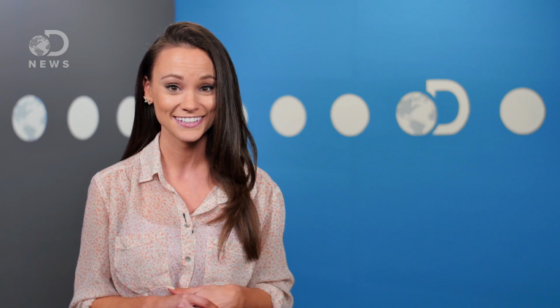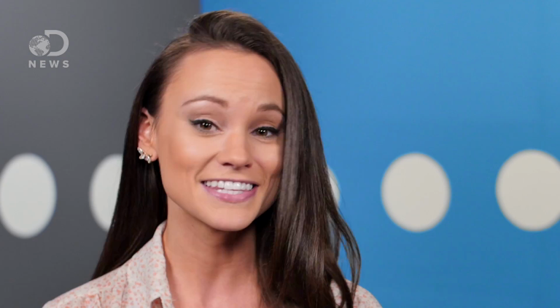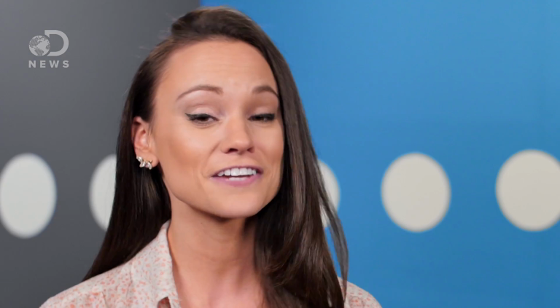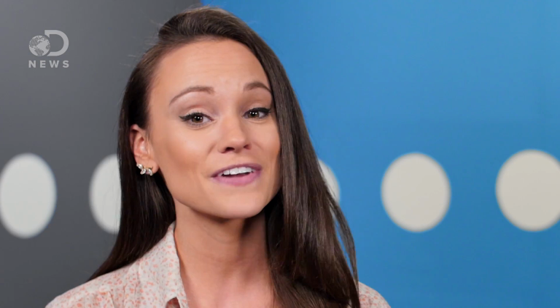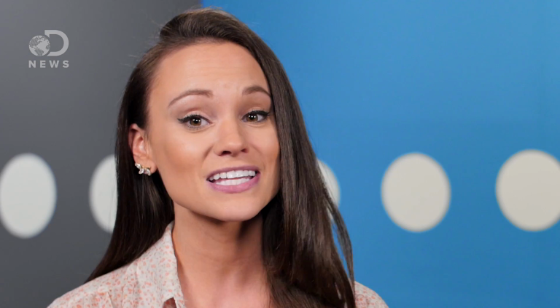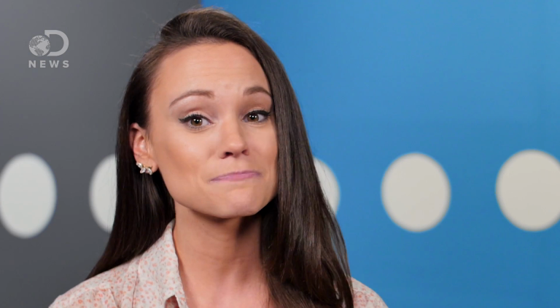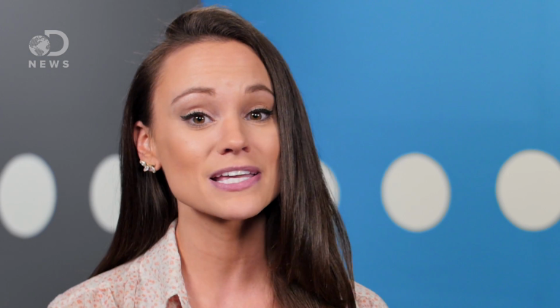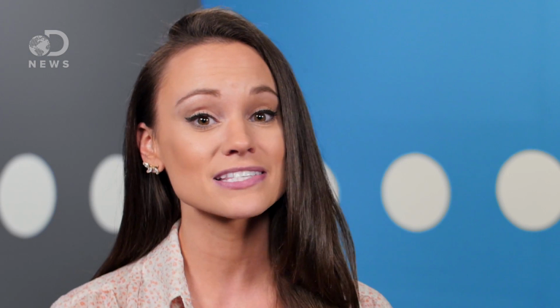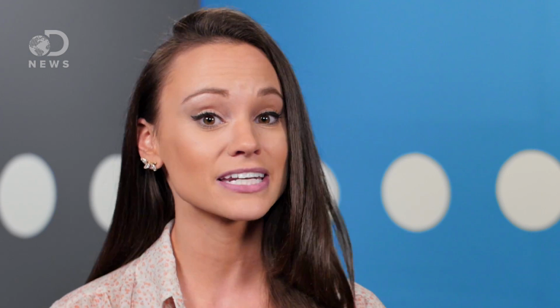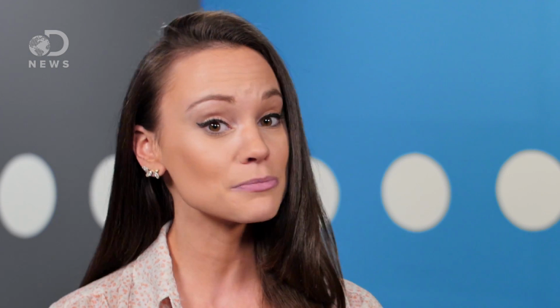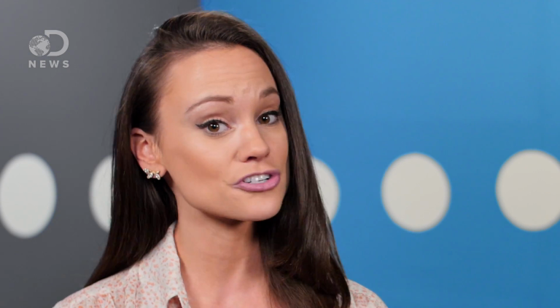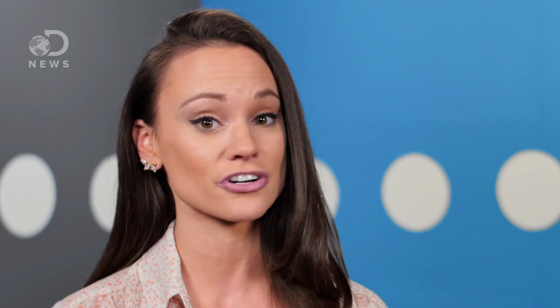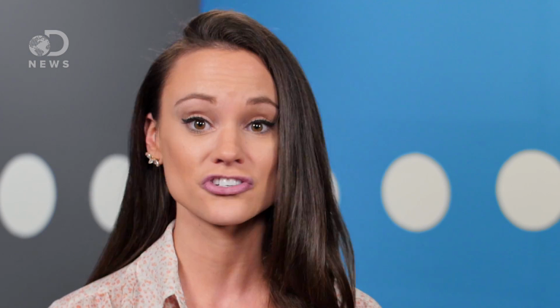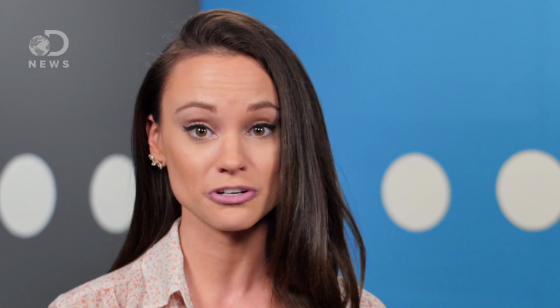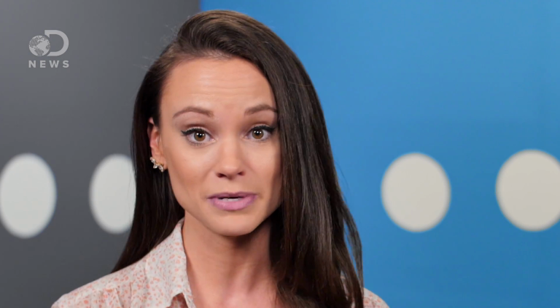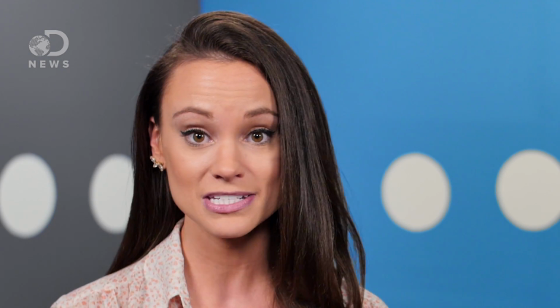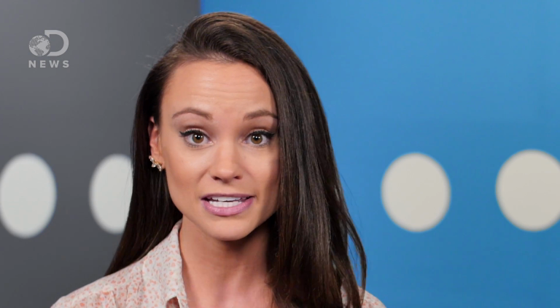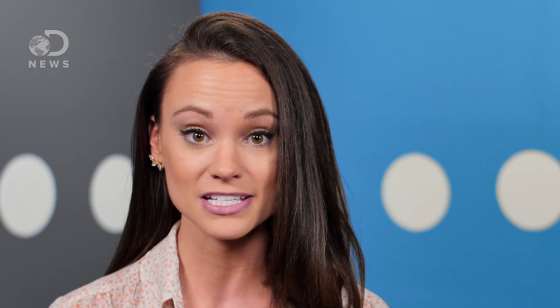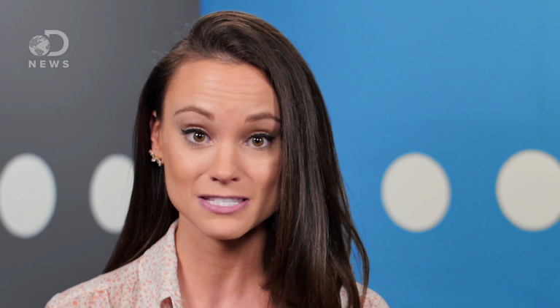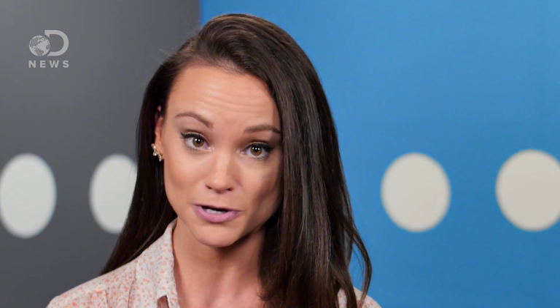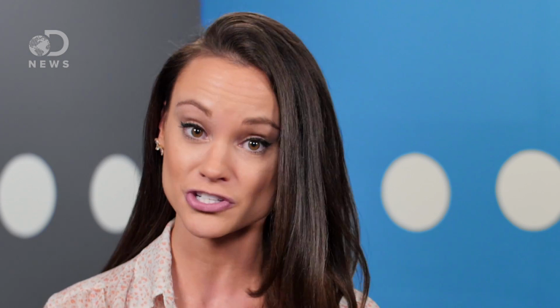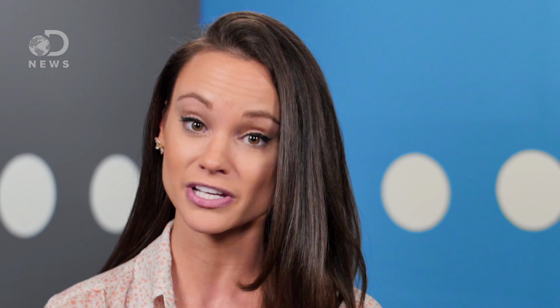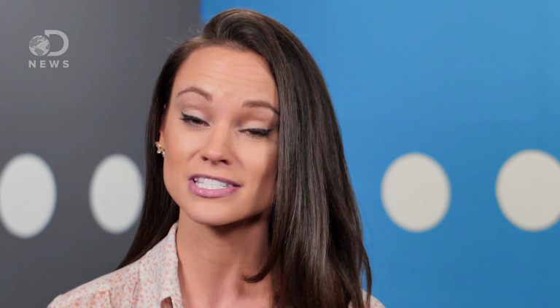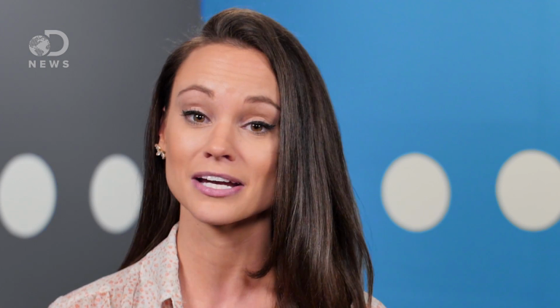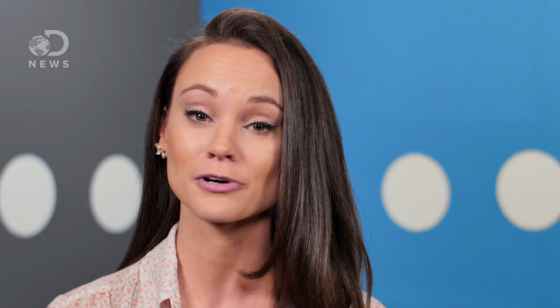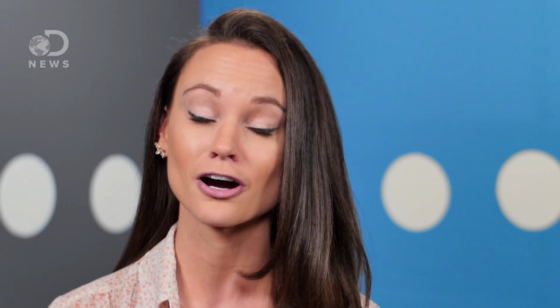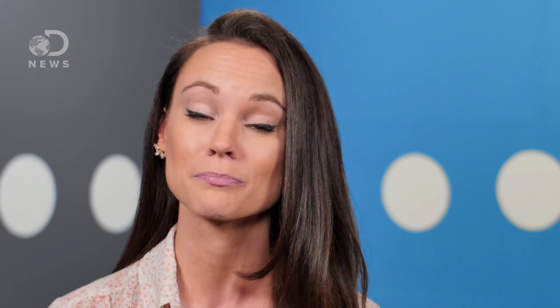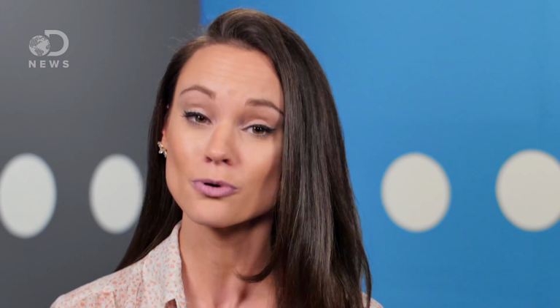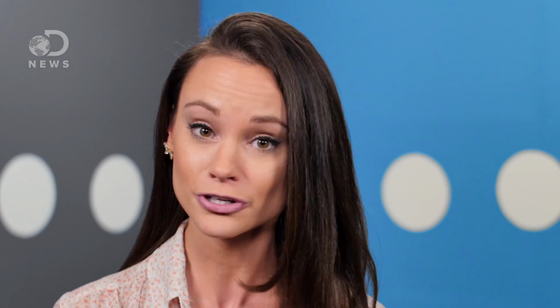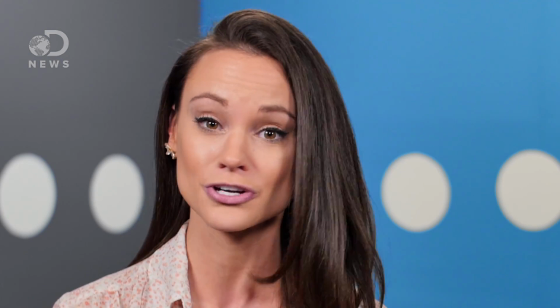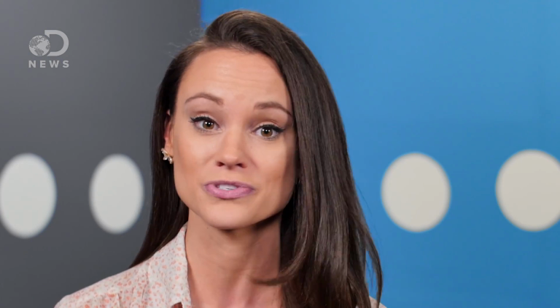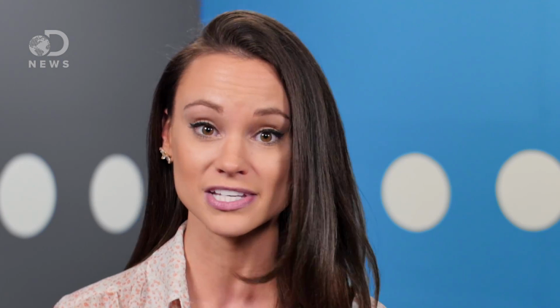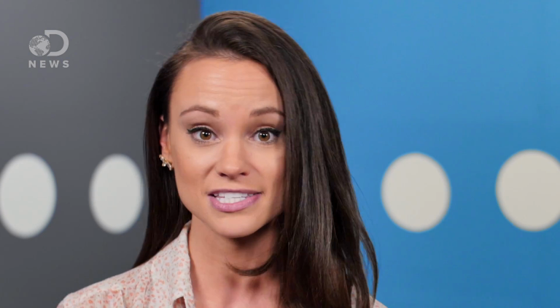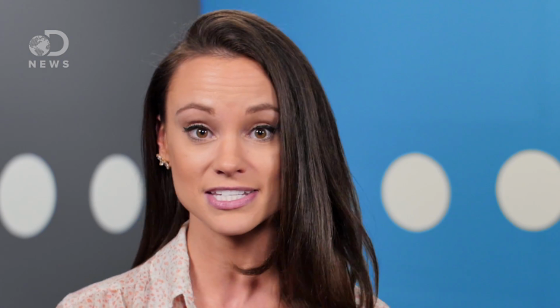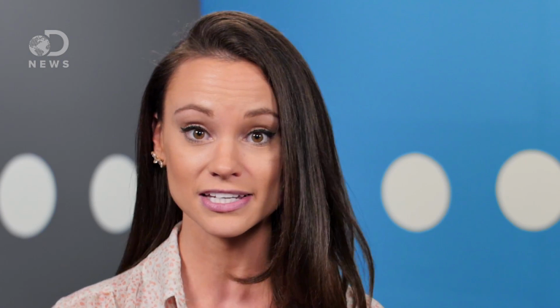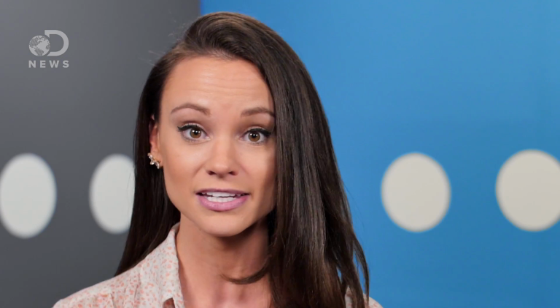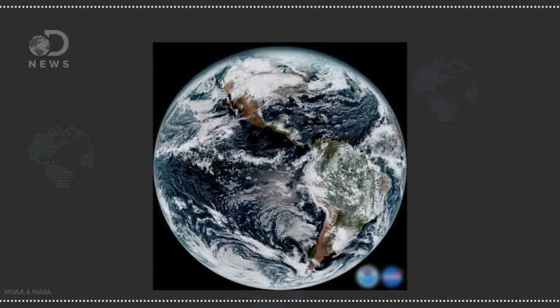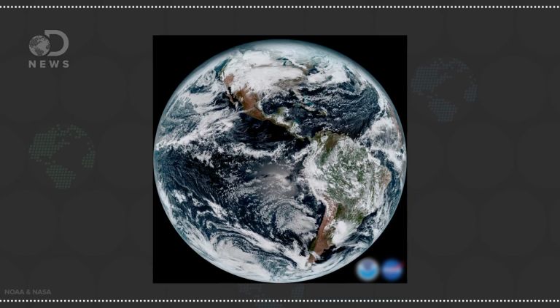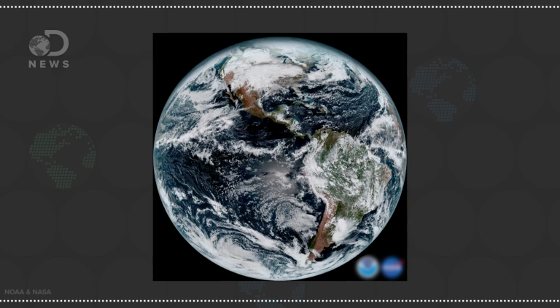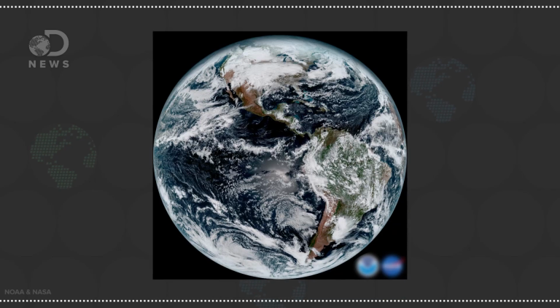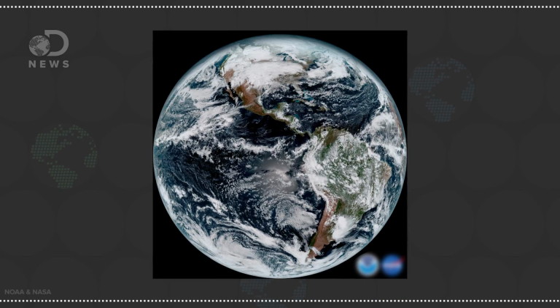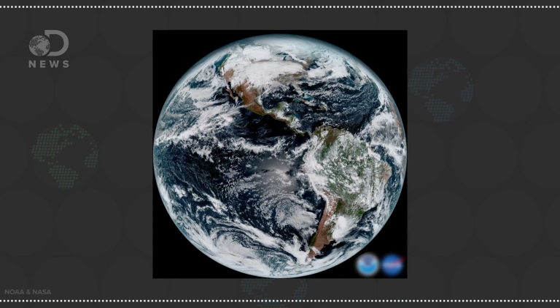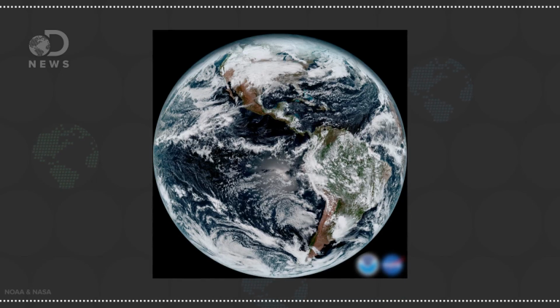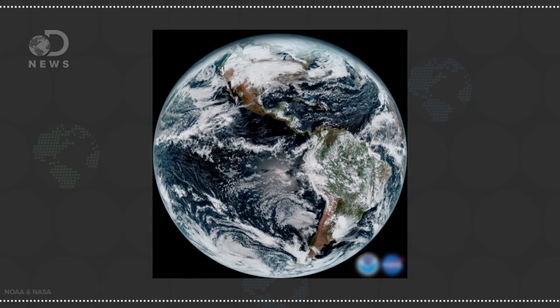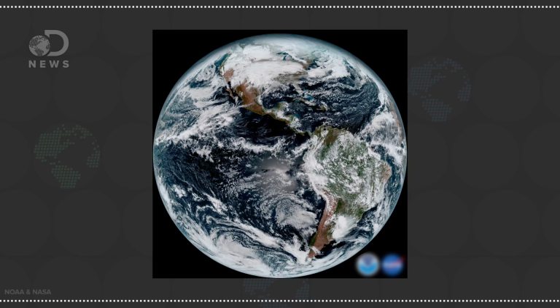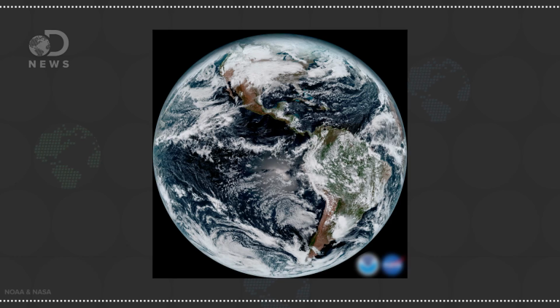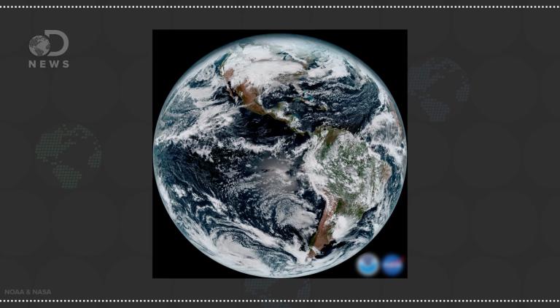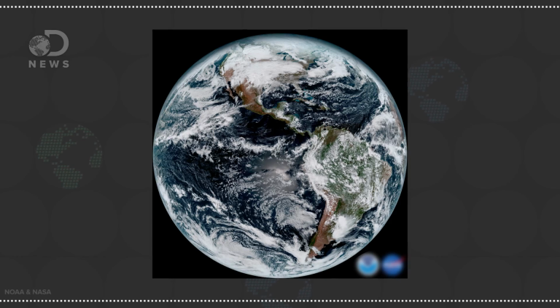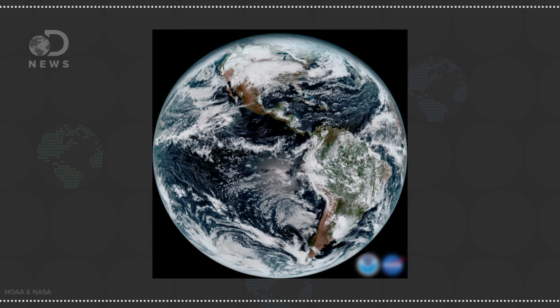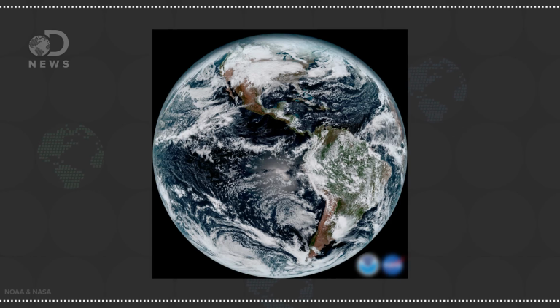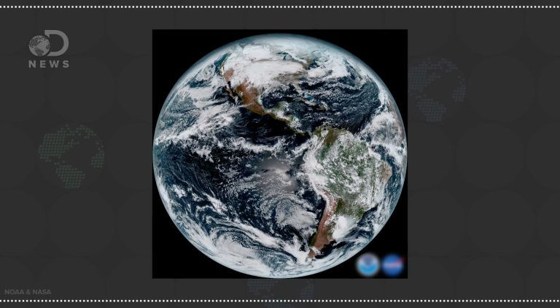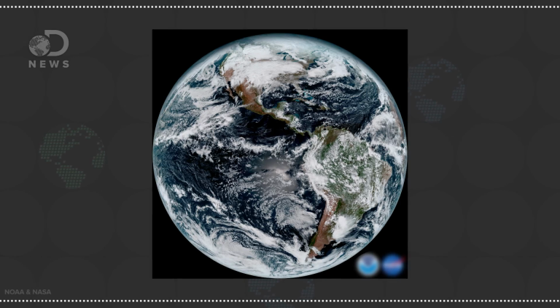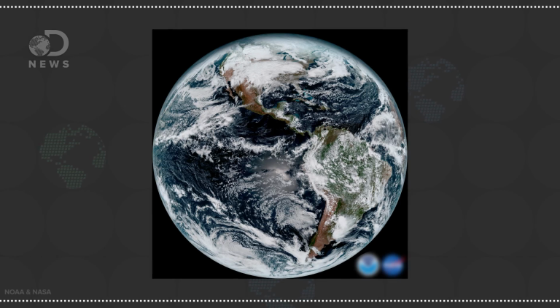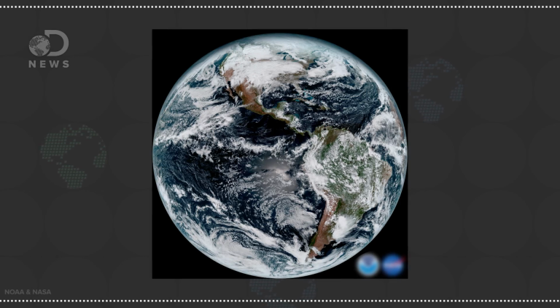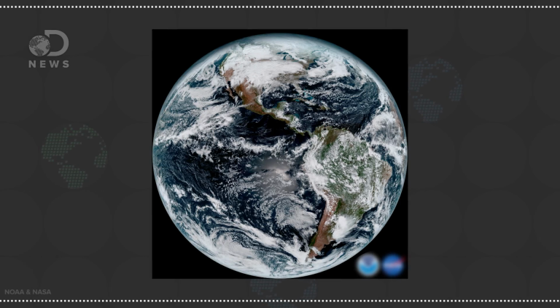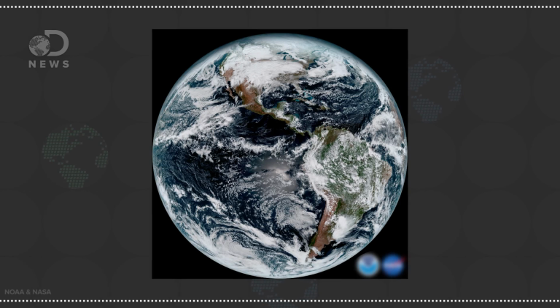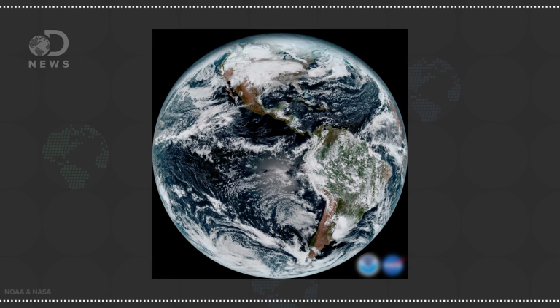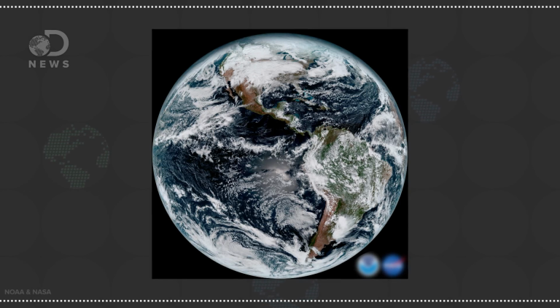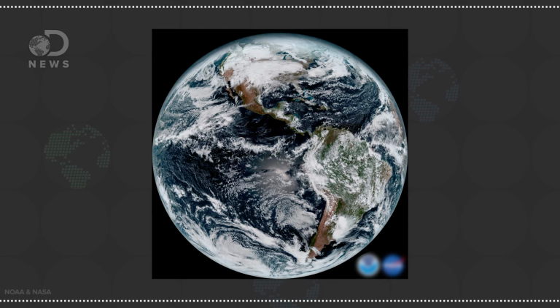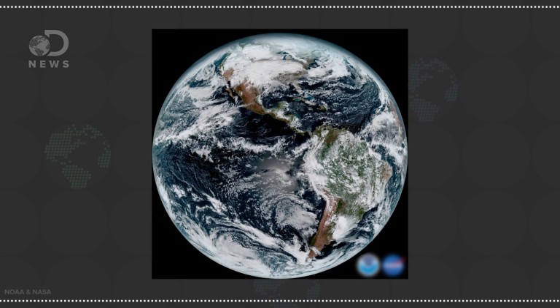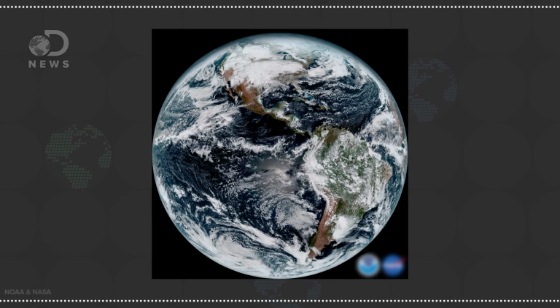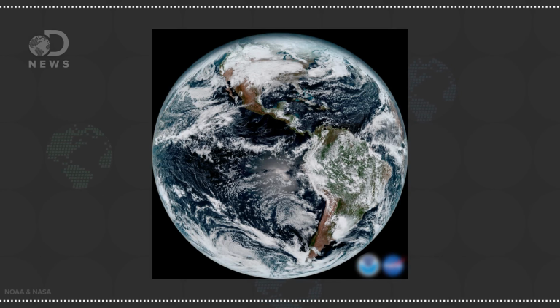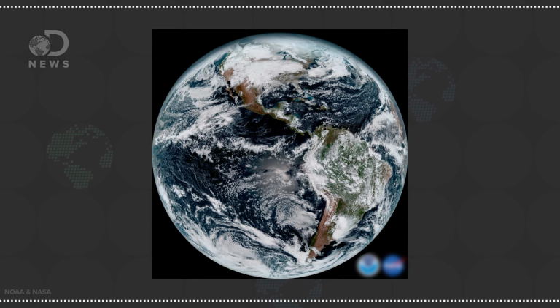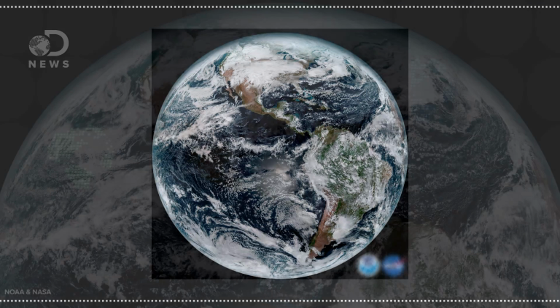The Advanced Baseline Imager instrument, a specialized camera onboard GOES-16, captured this picture of the Americas and the surrounding oceans.